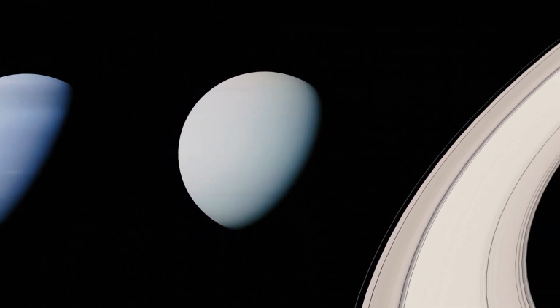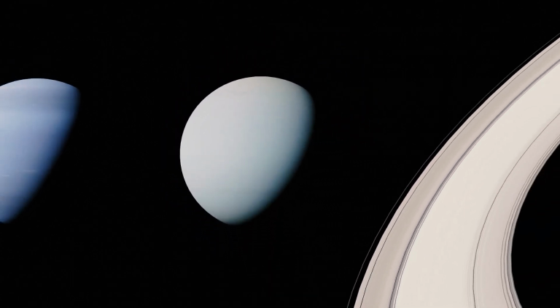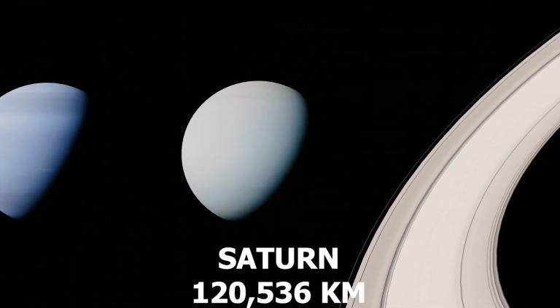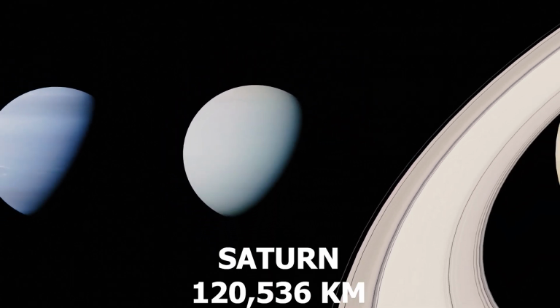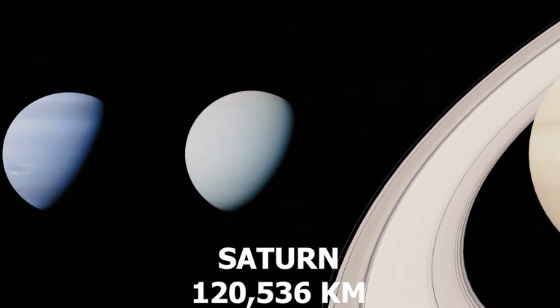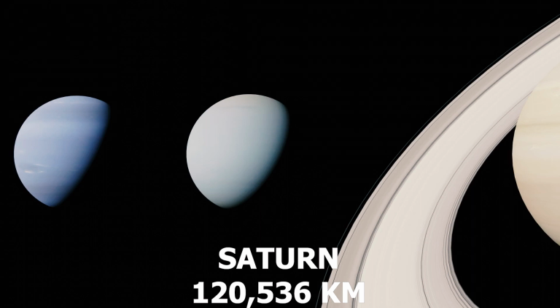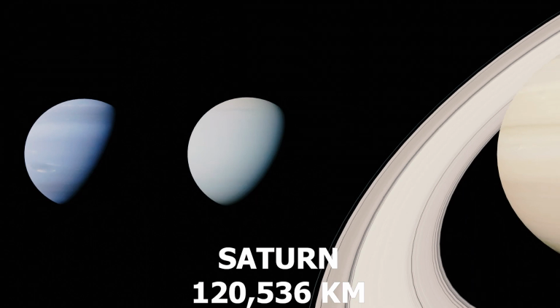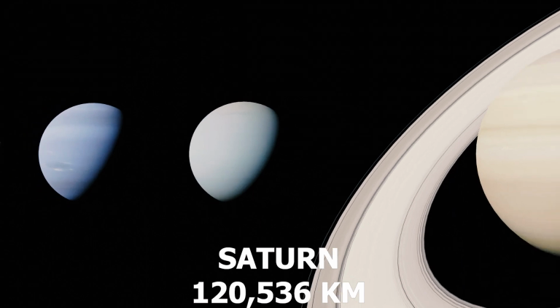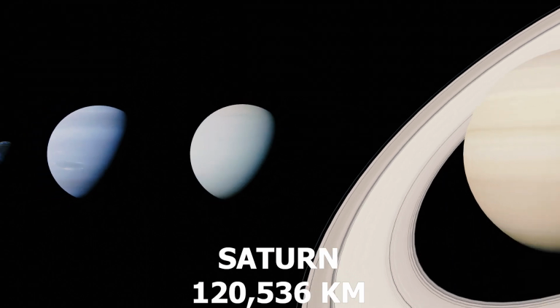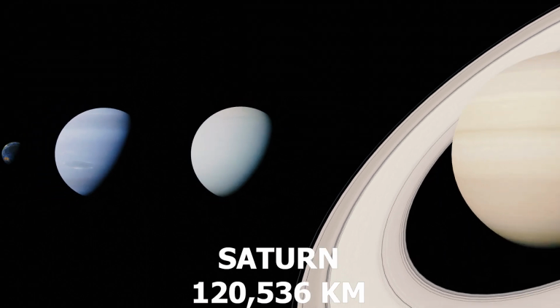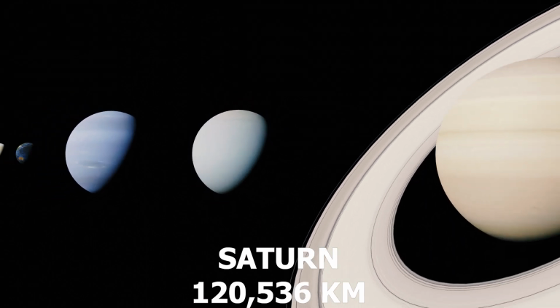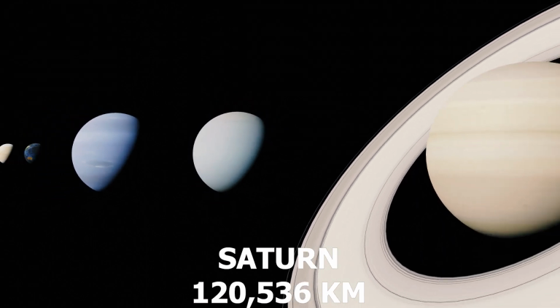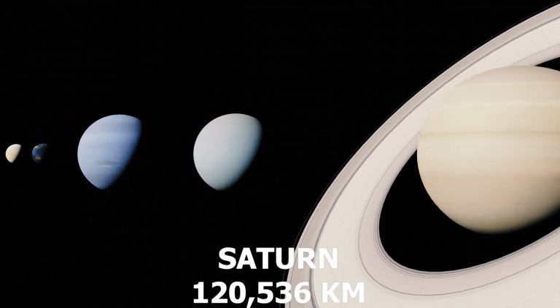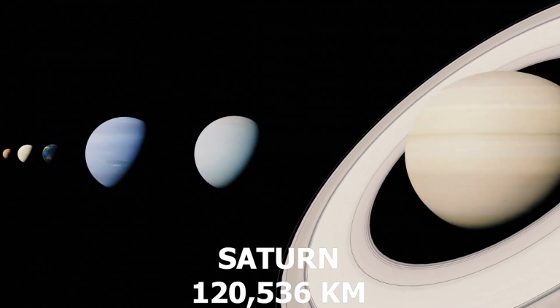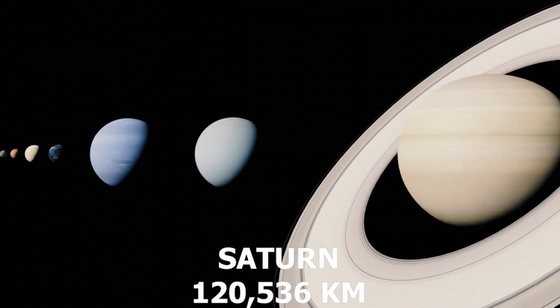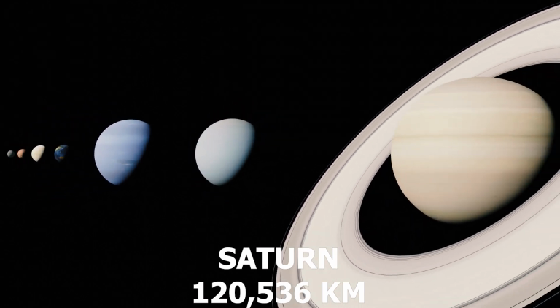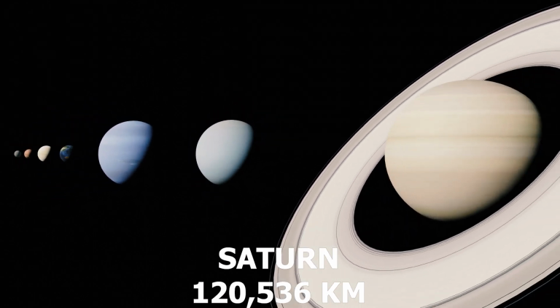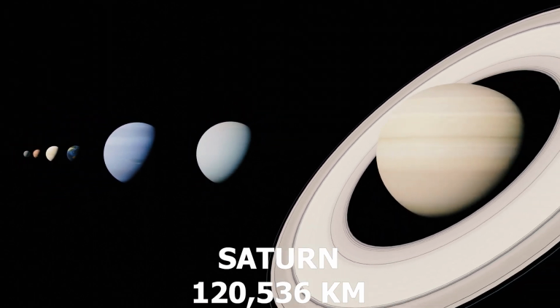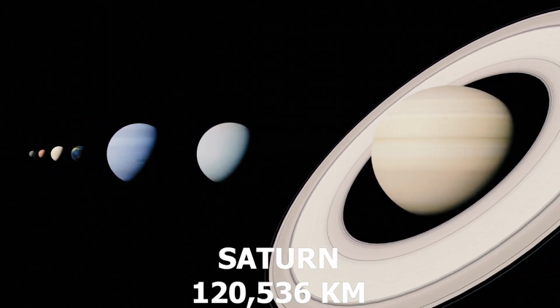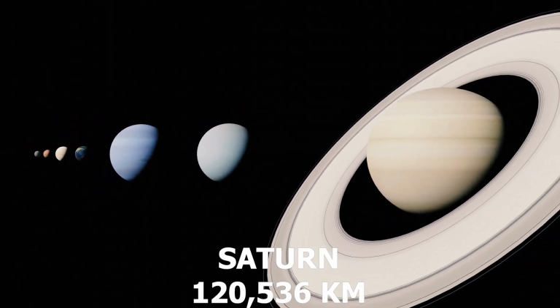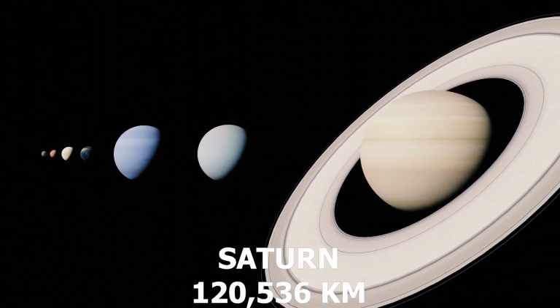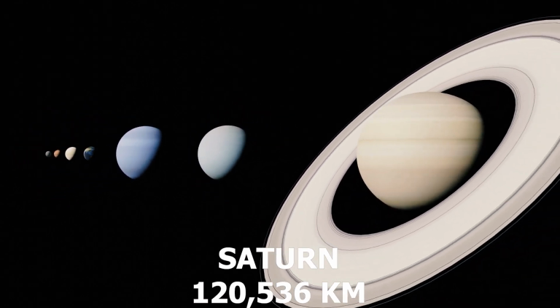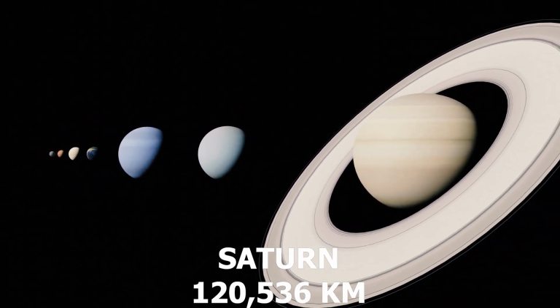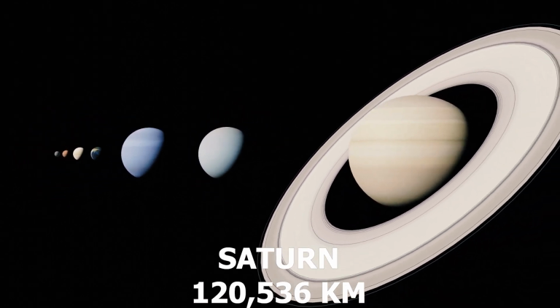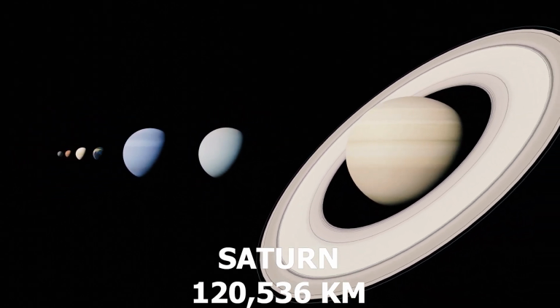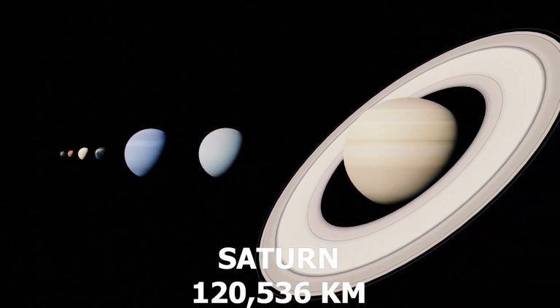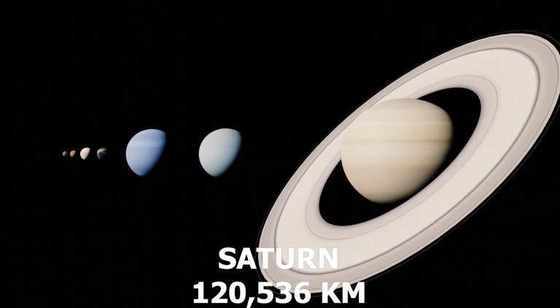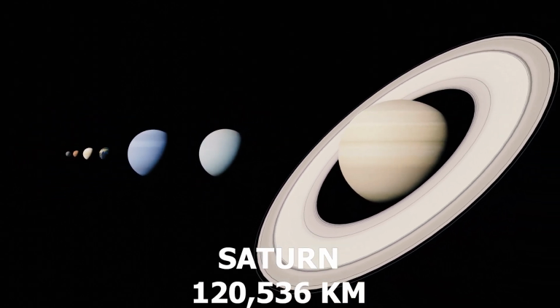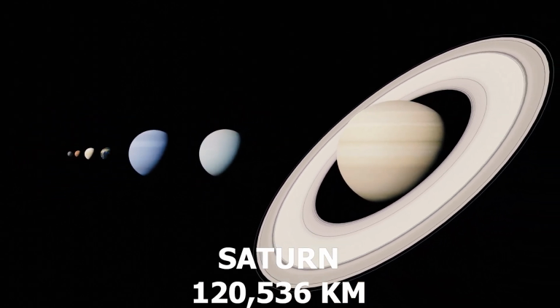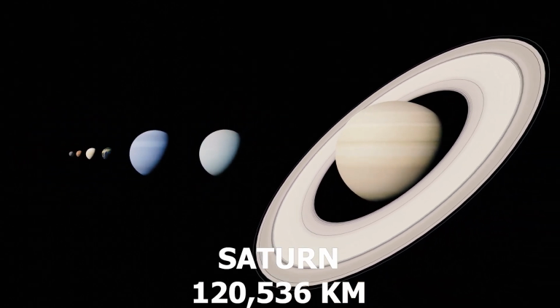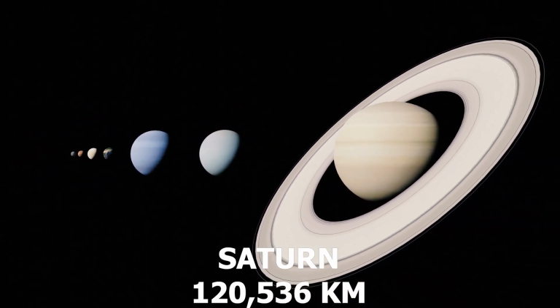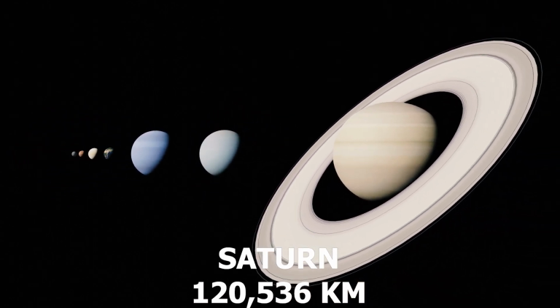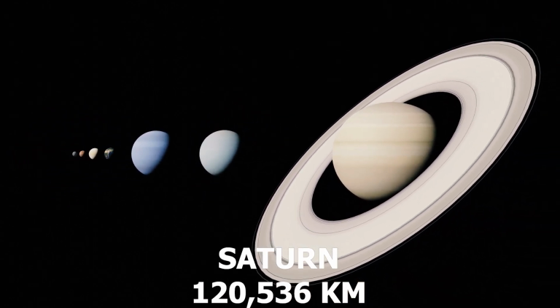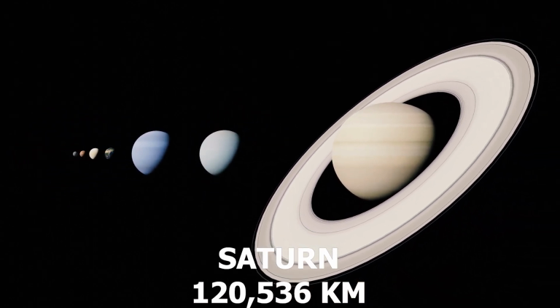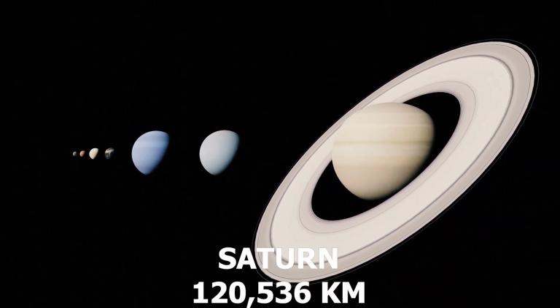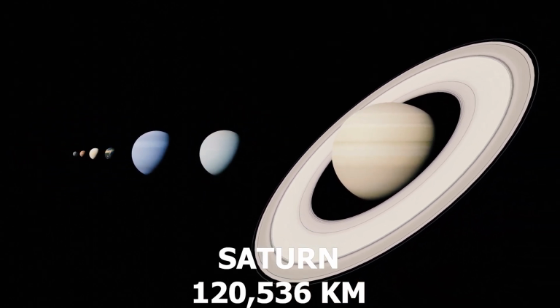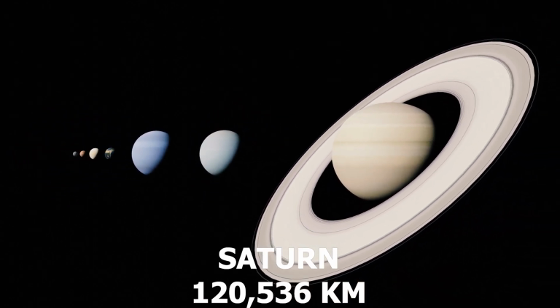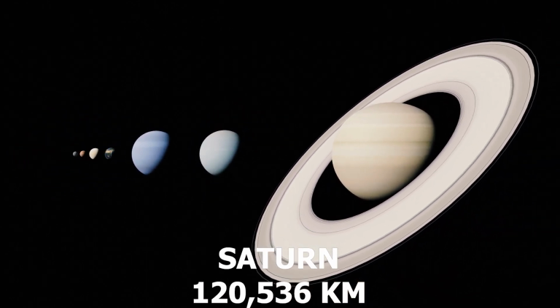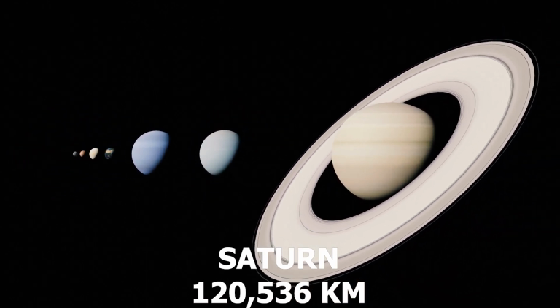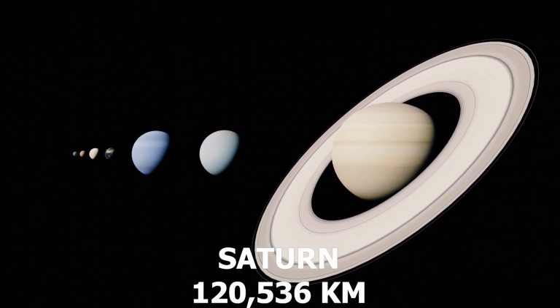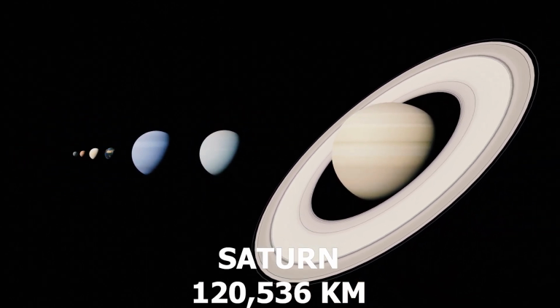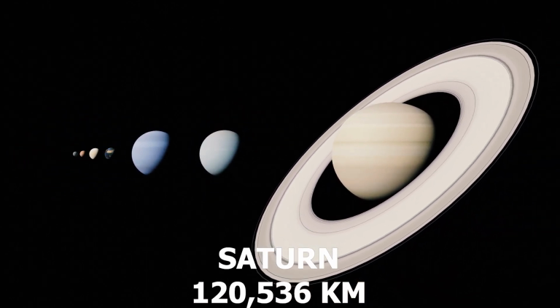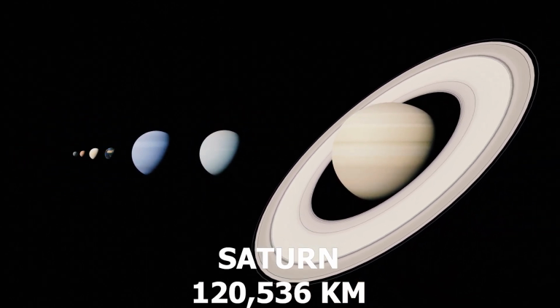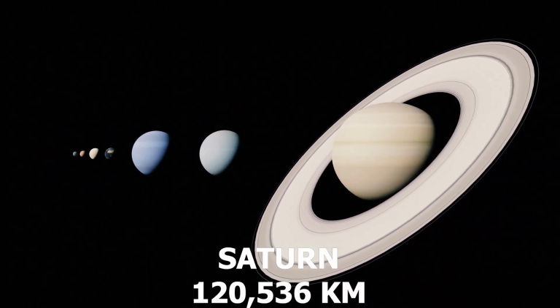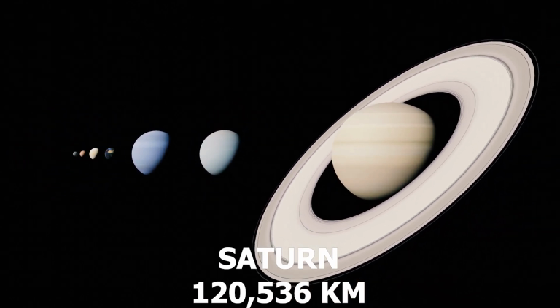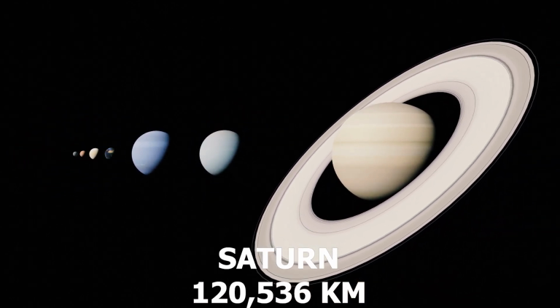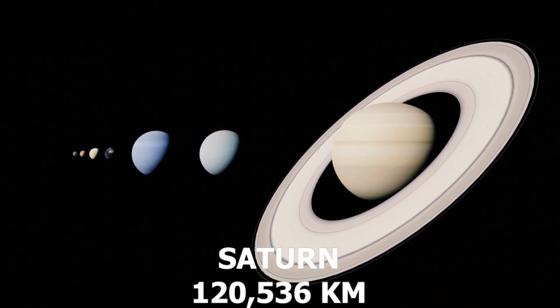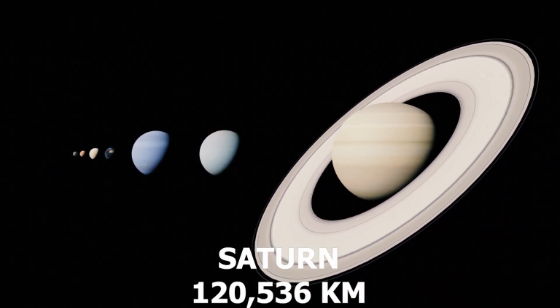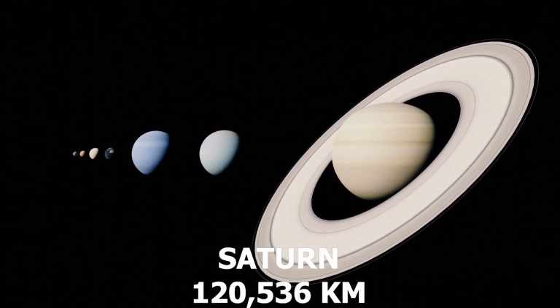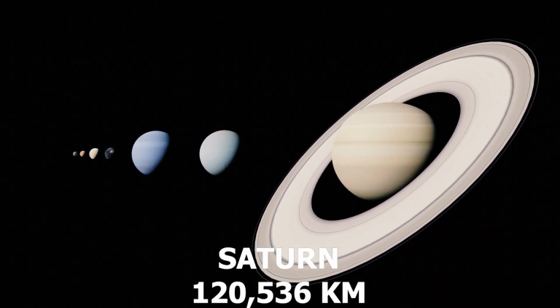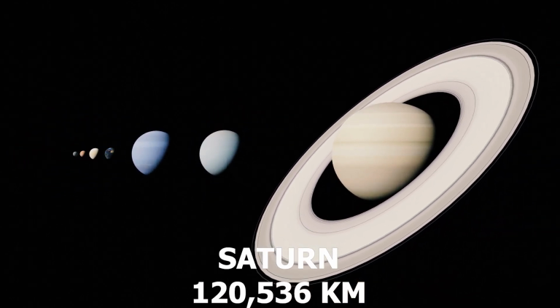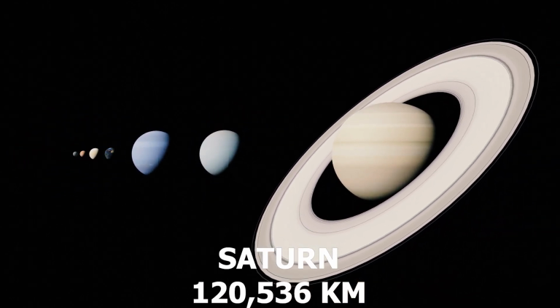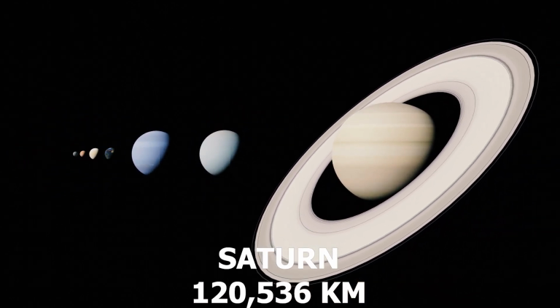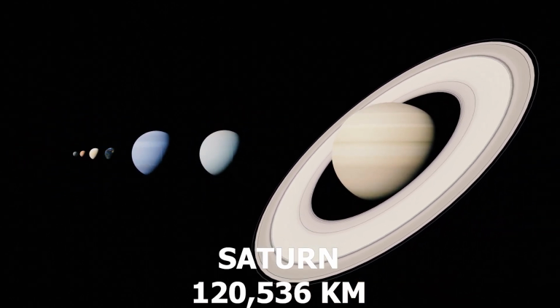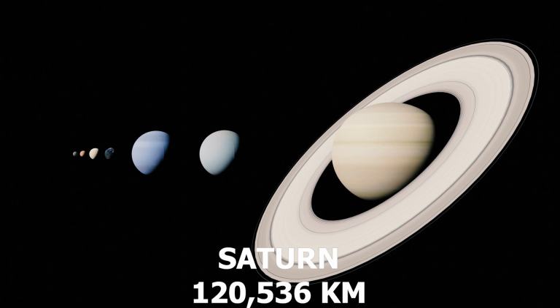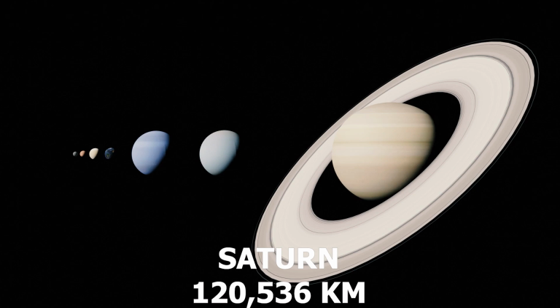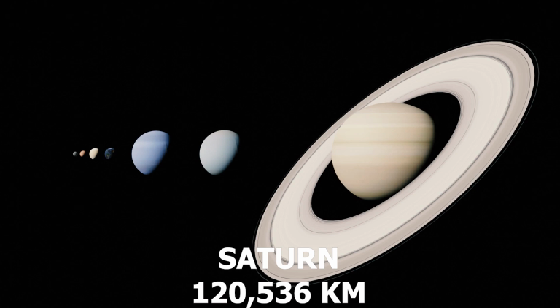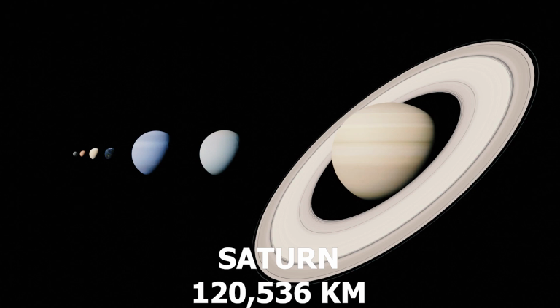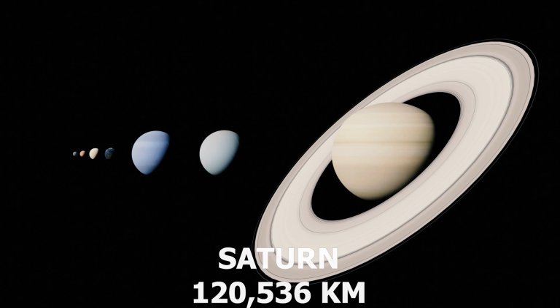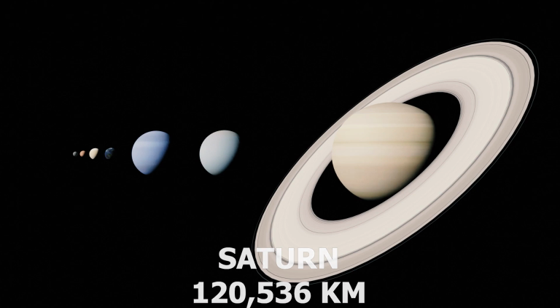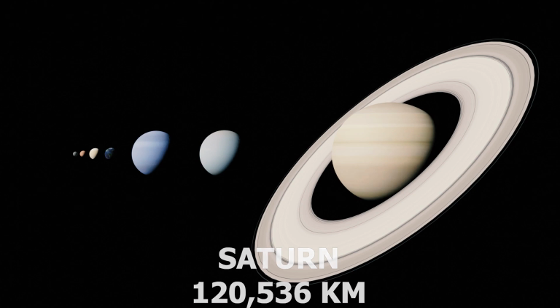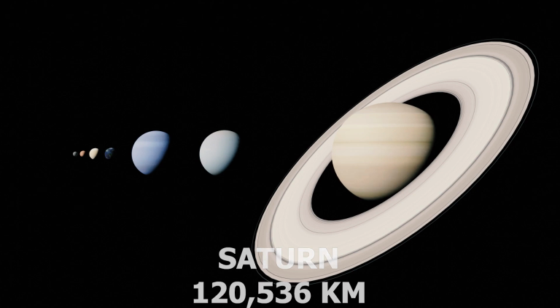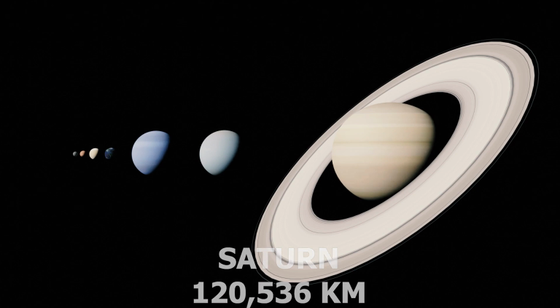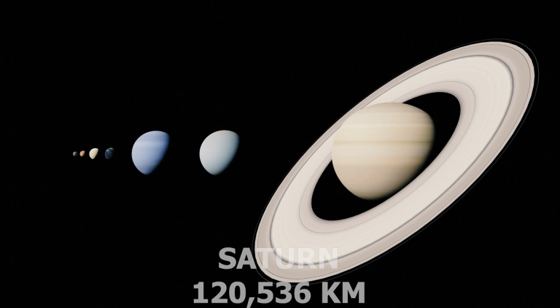Number 2: Saturn. With its mesmerizing rings, Saturn continues to enchant us with its beauty and mysteries.